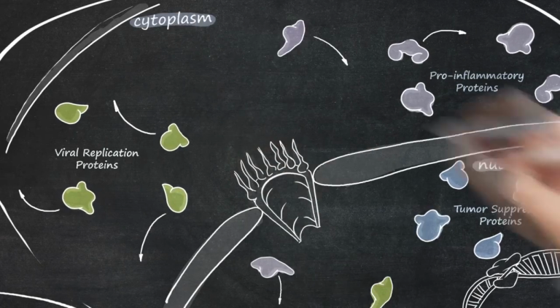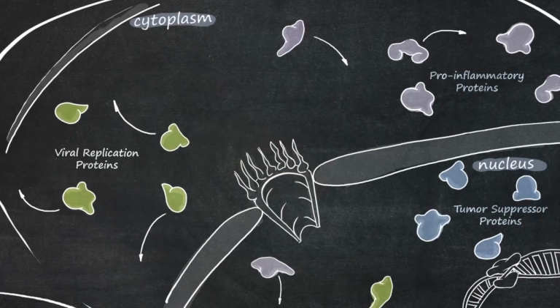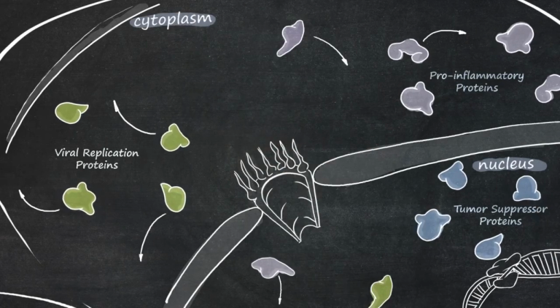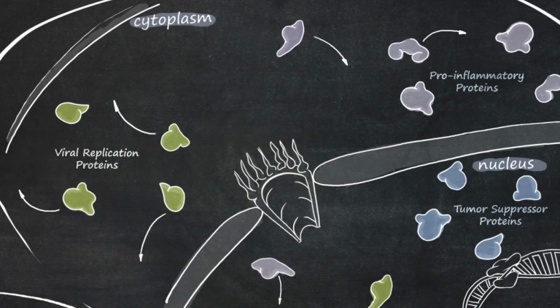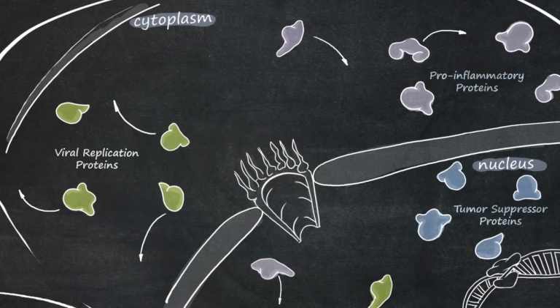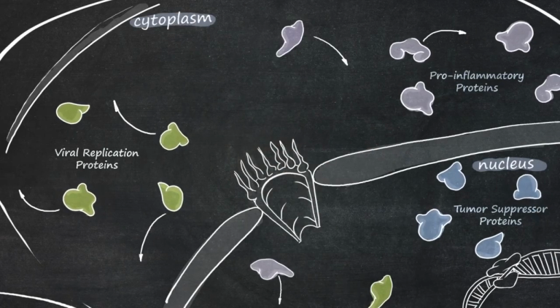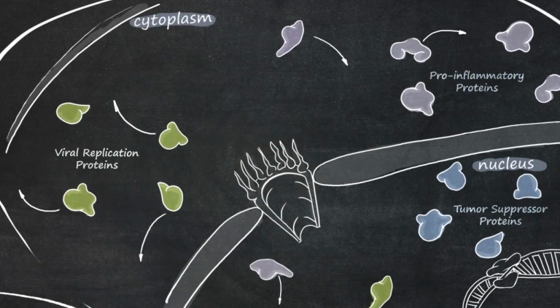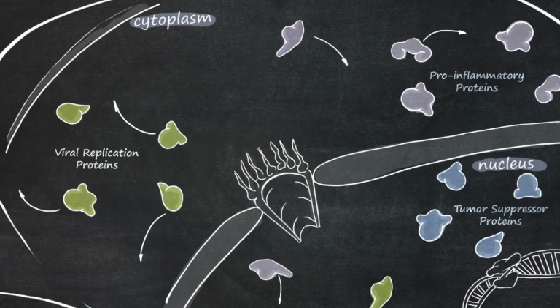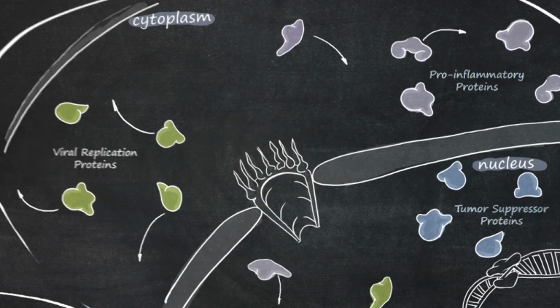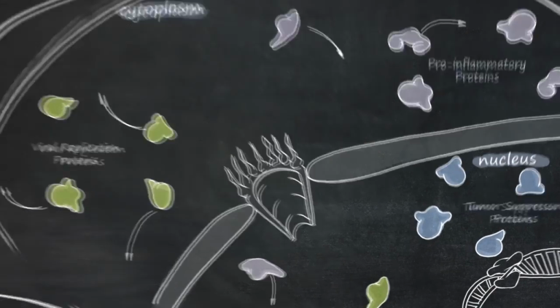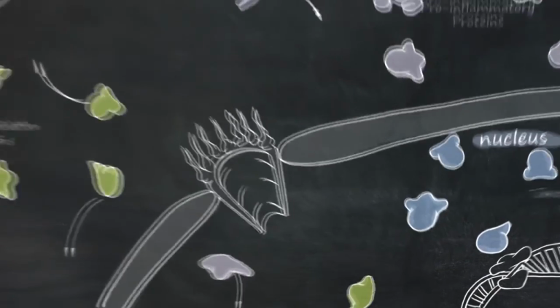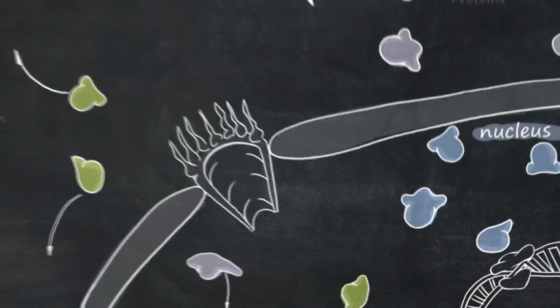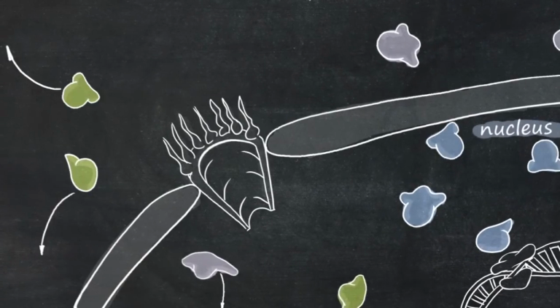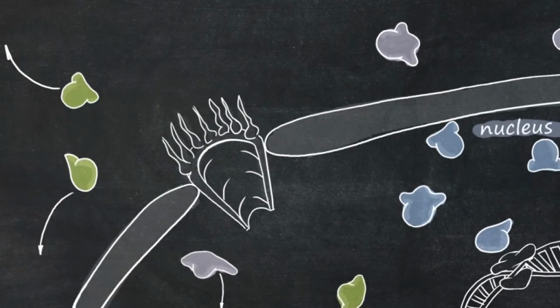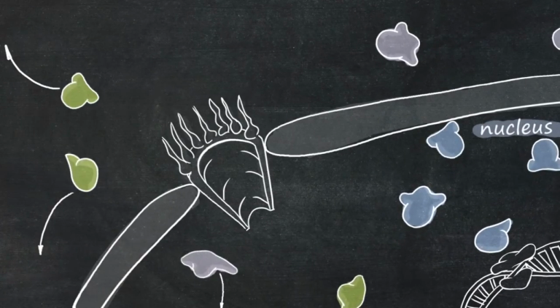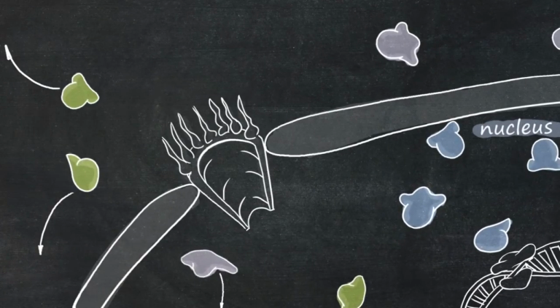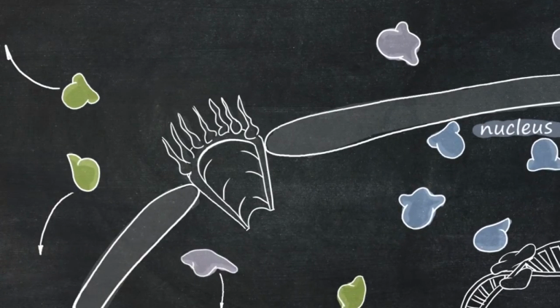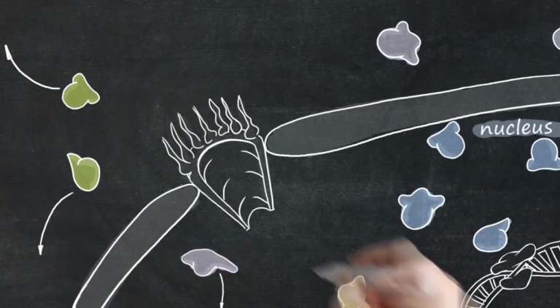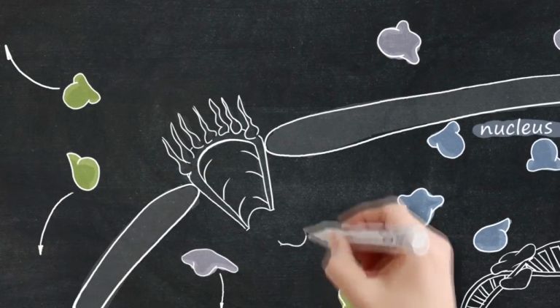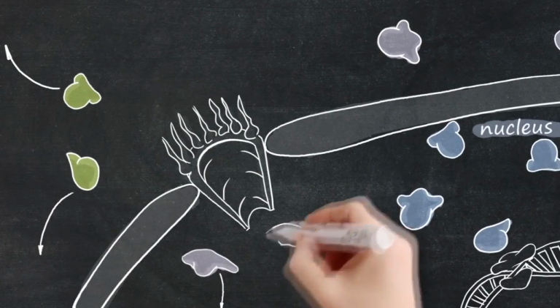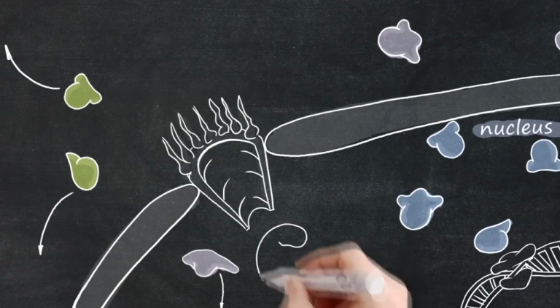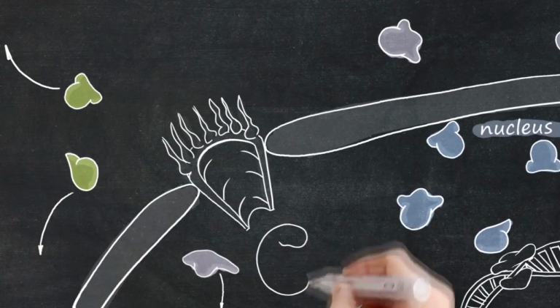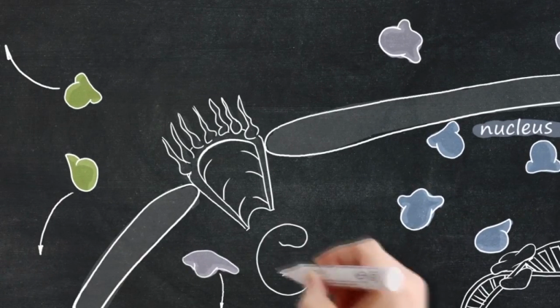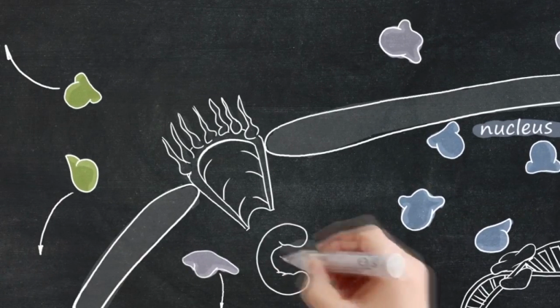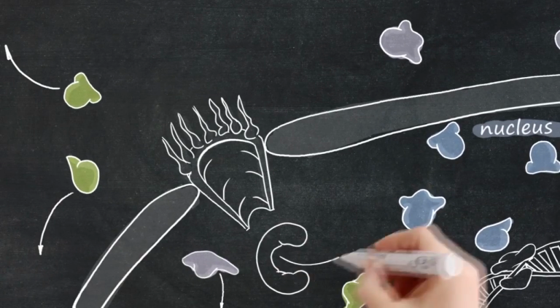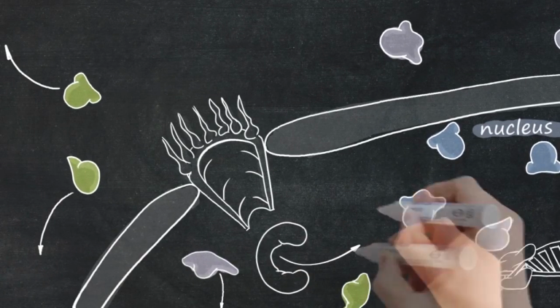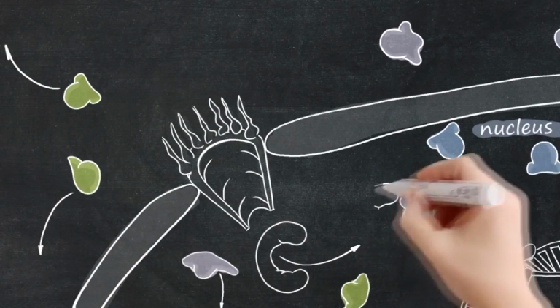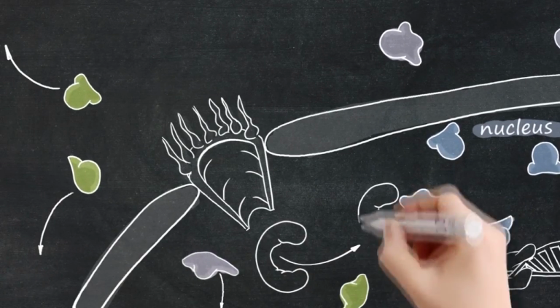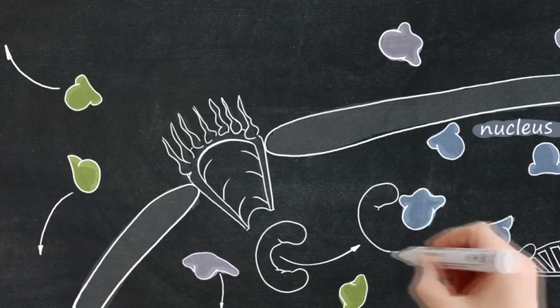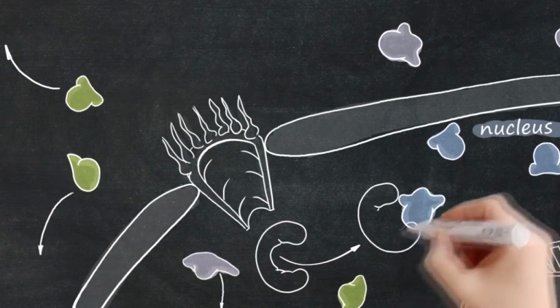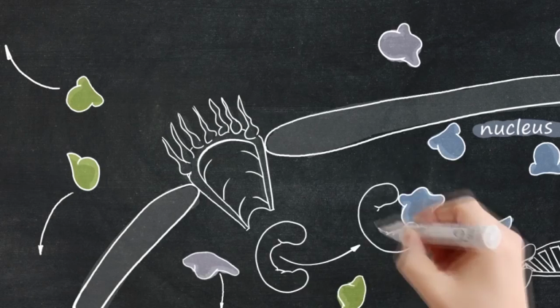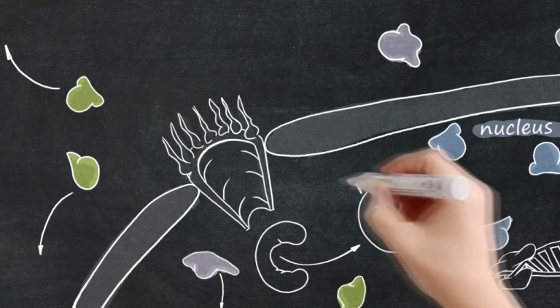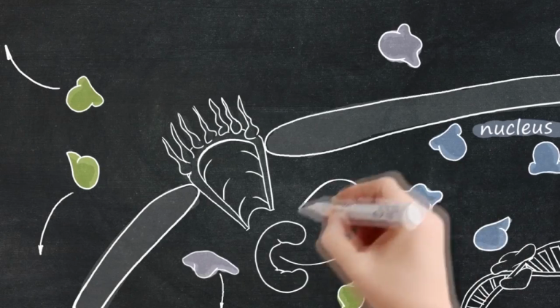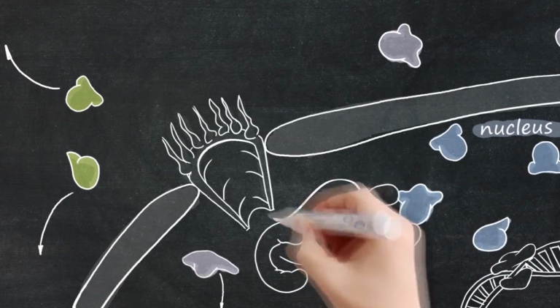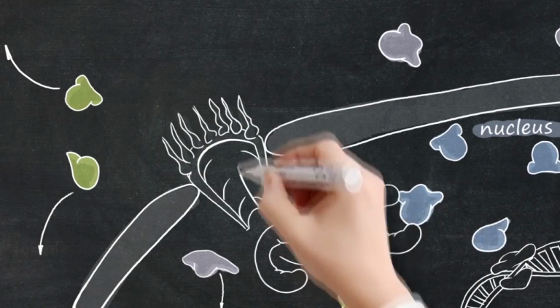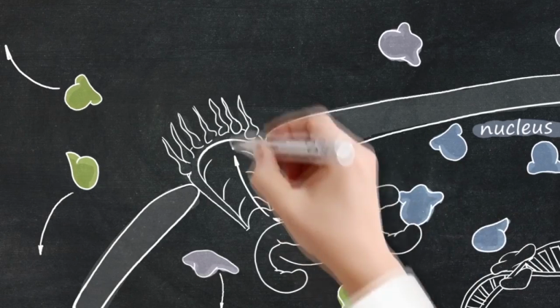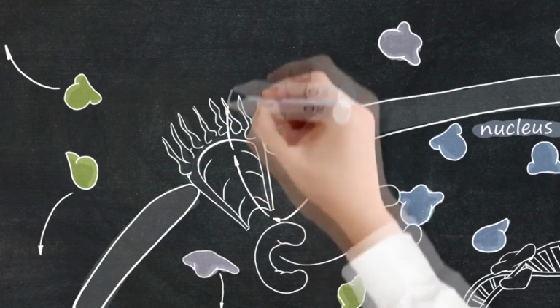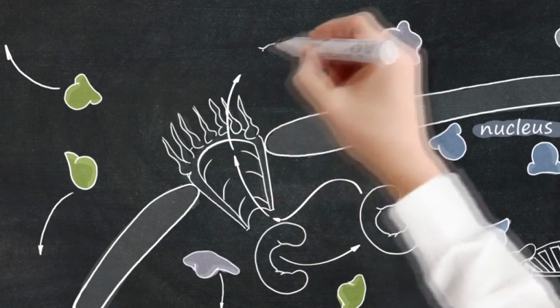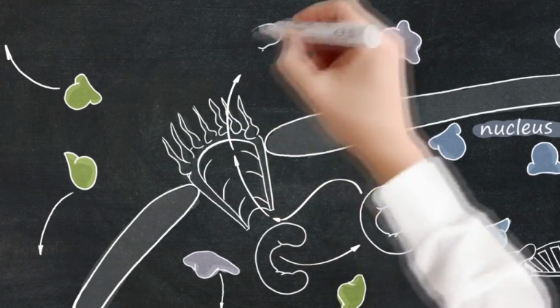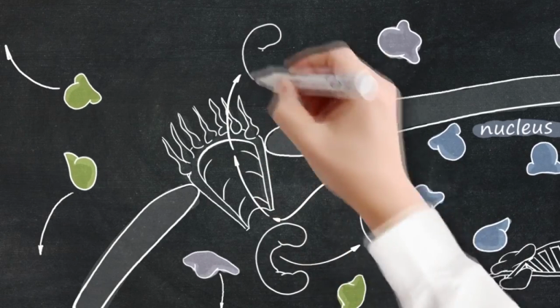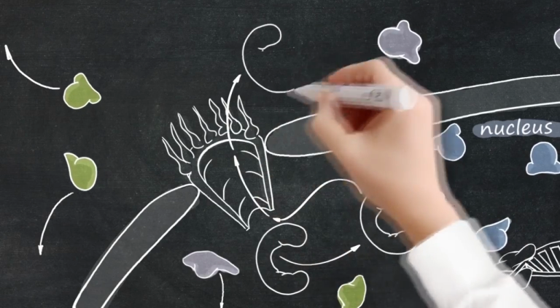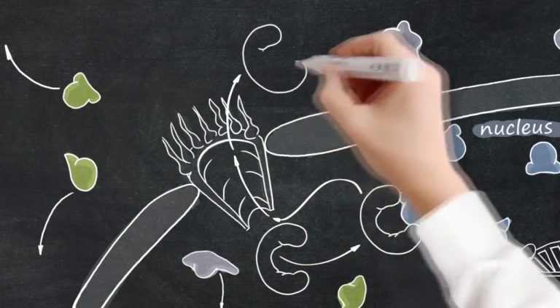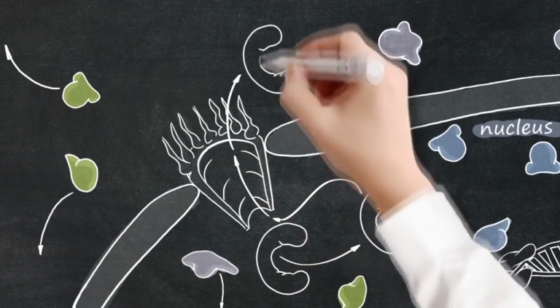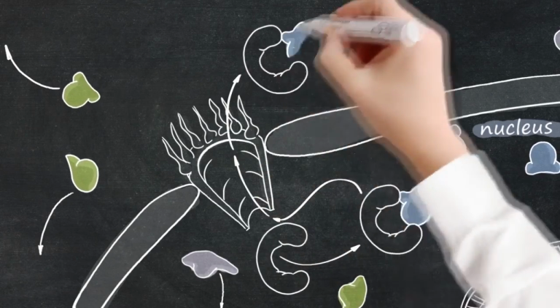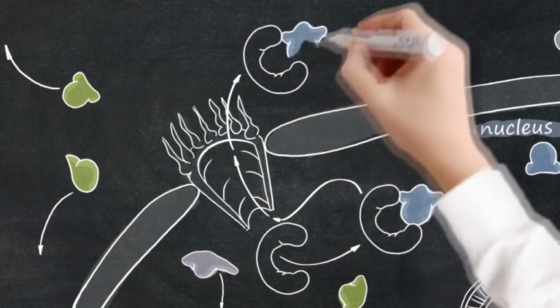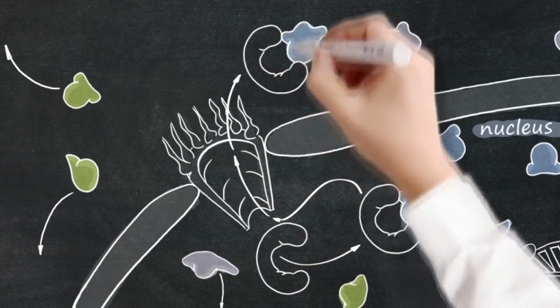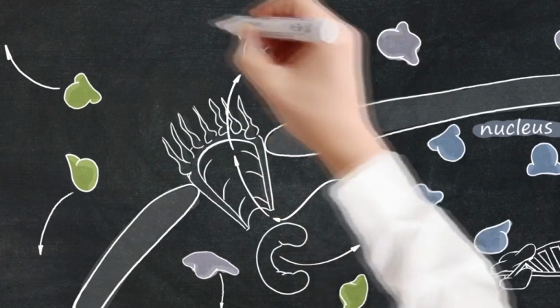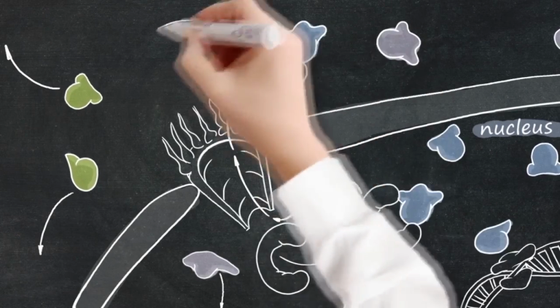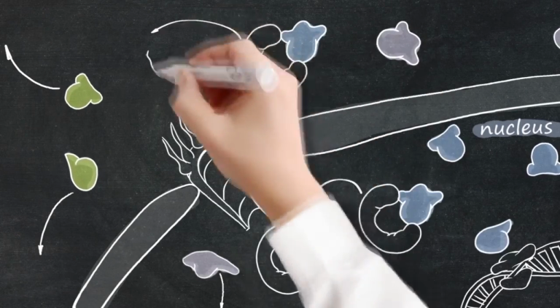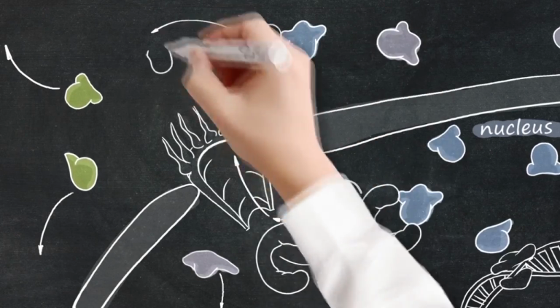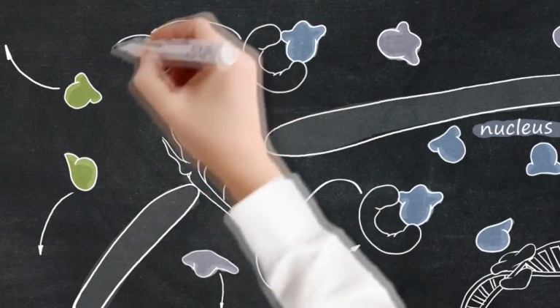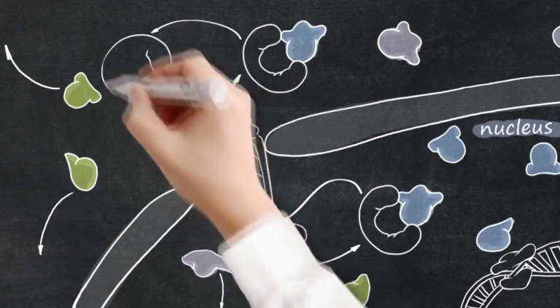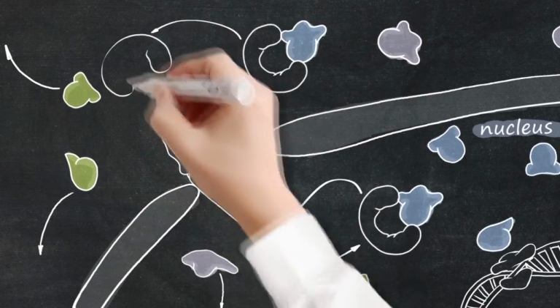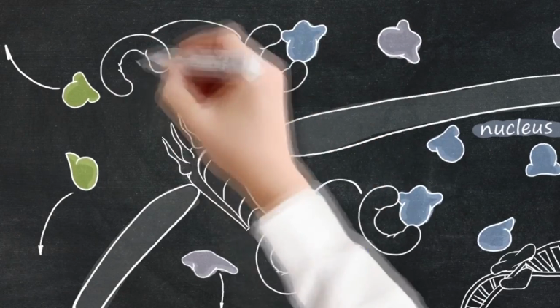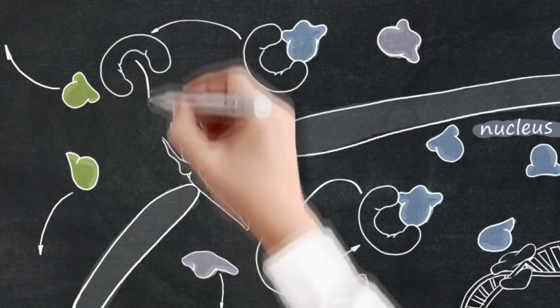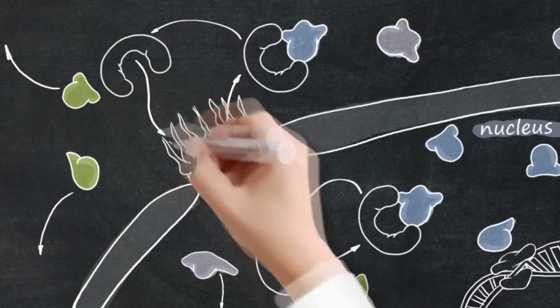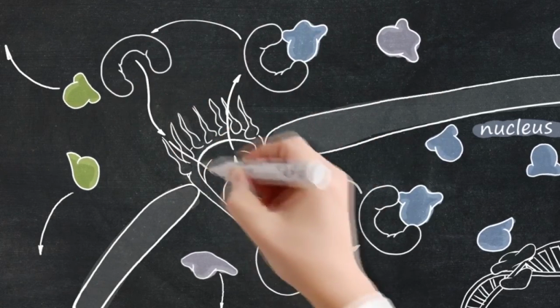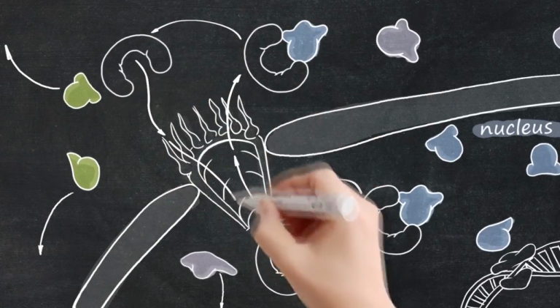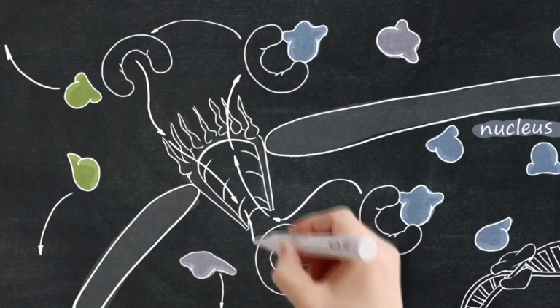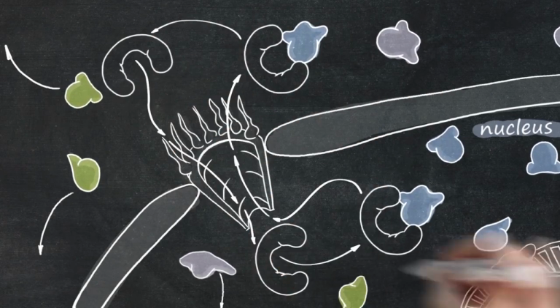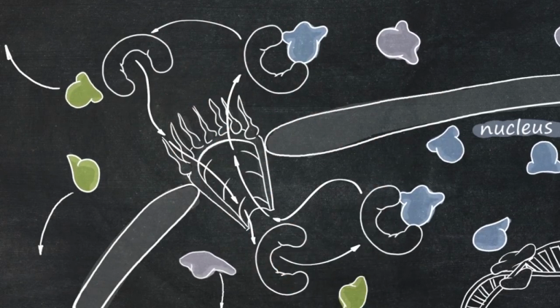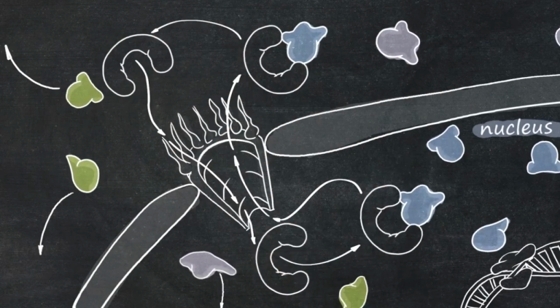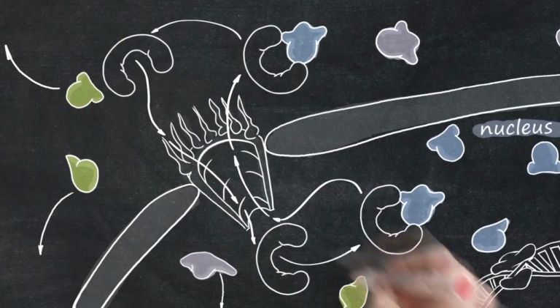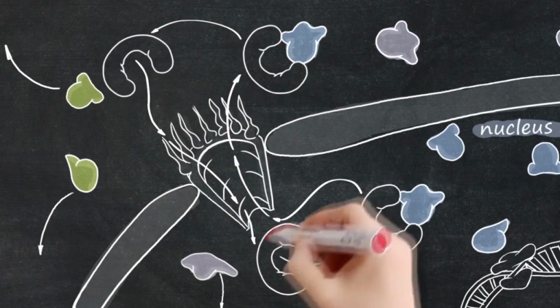XP-01 is a critical transporter, which shuttles over 200 different proteins from the nucleus to the cytoplasm.